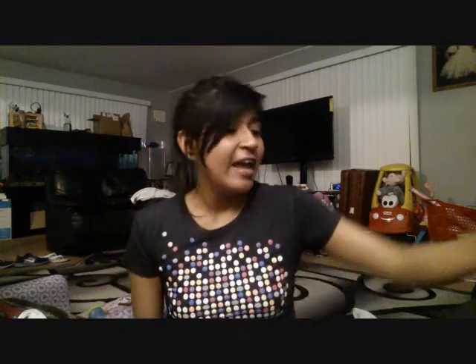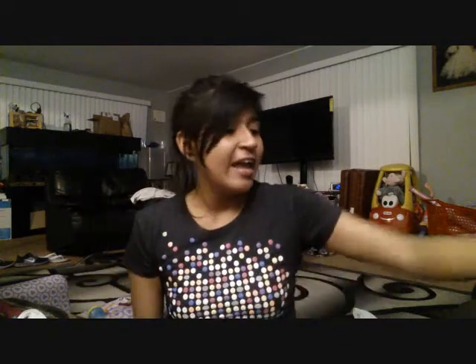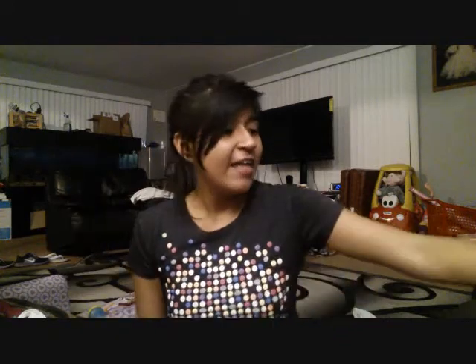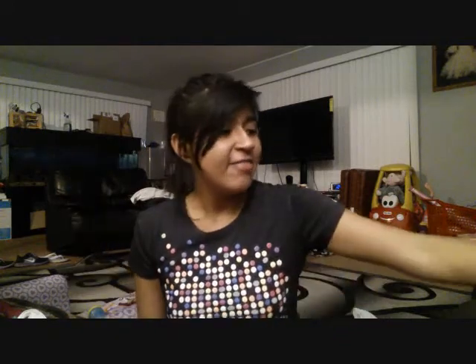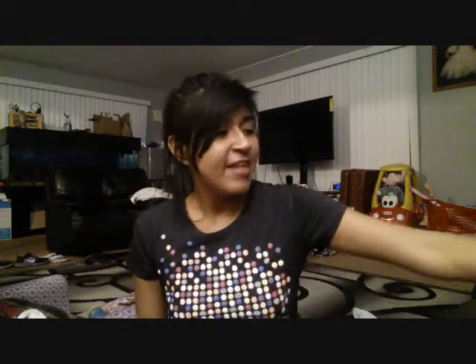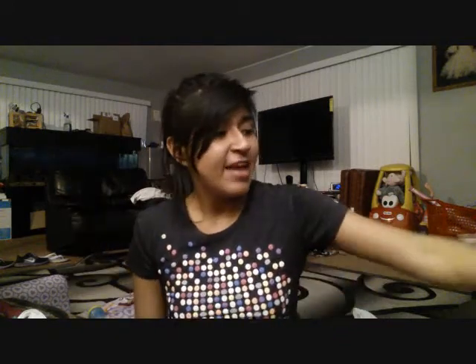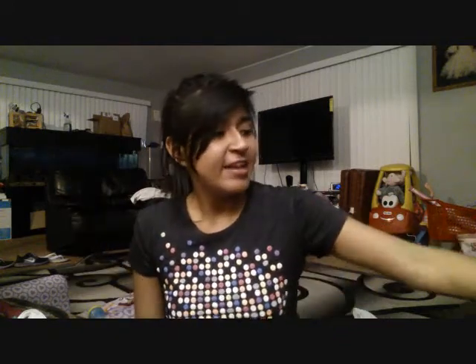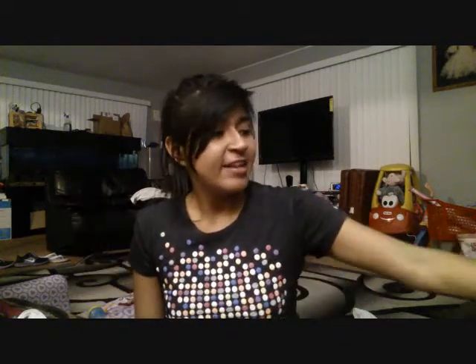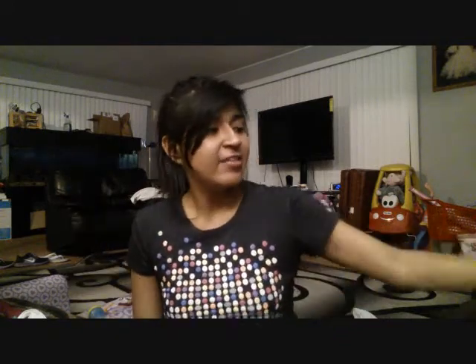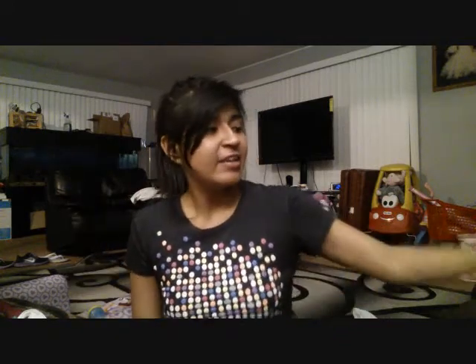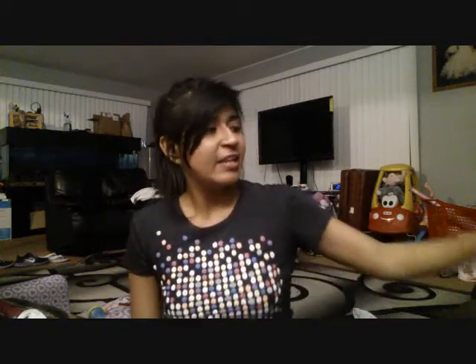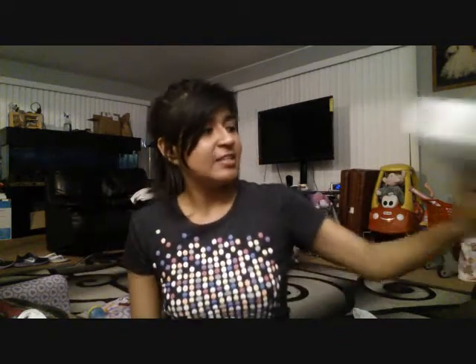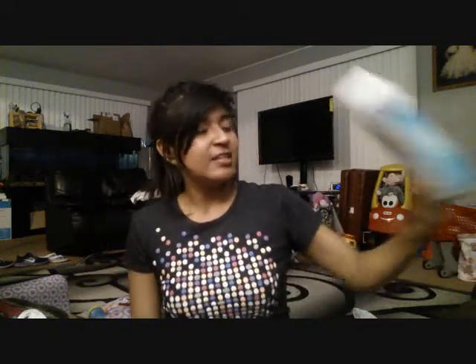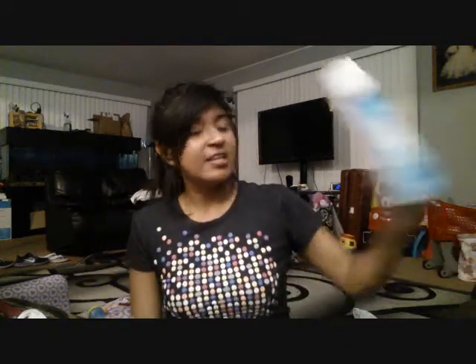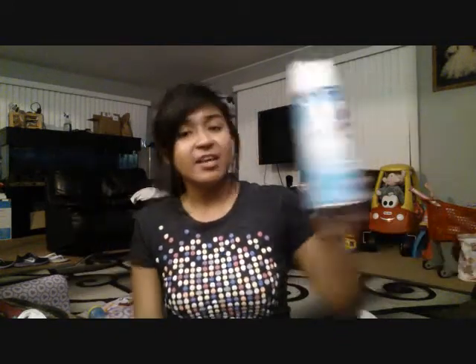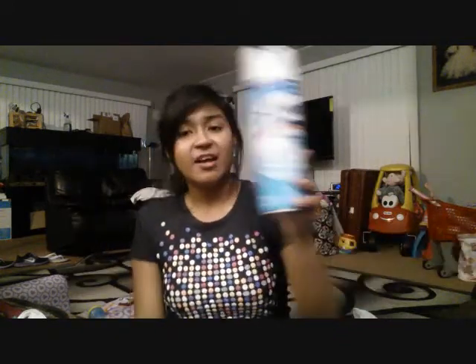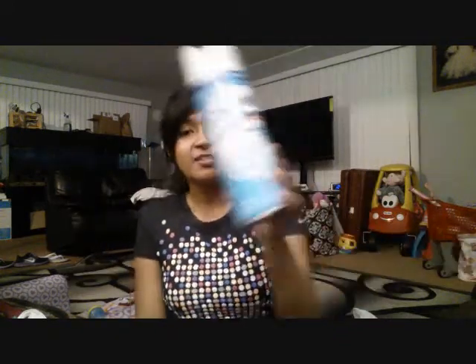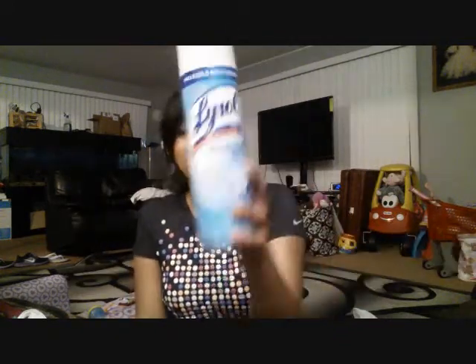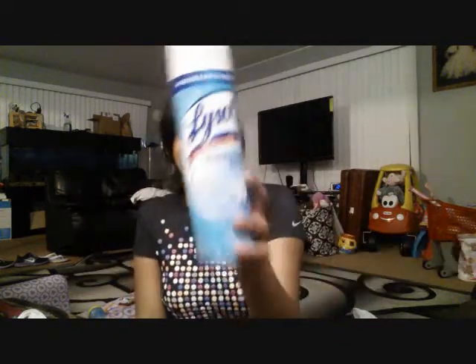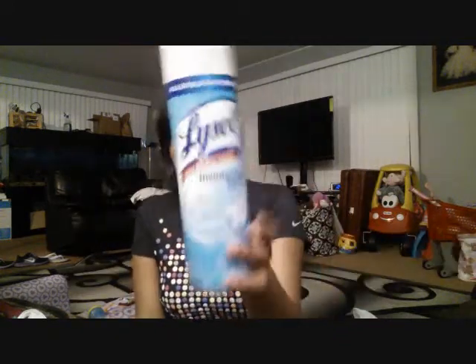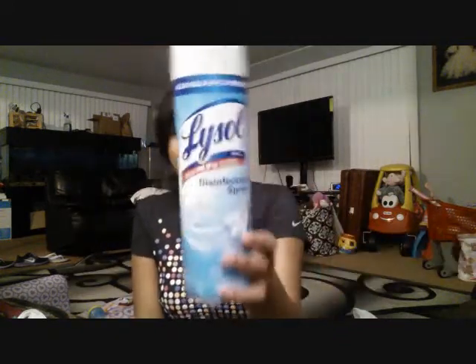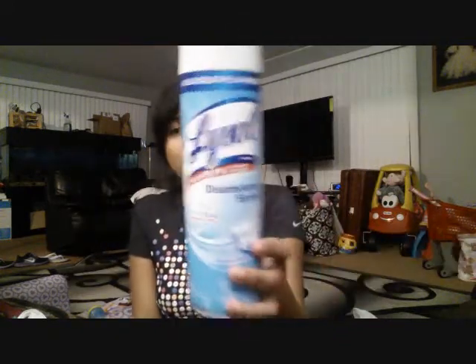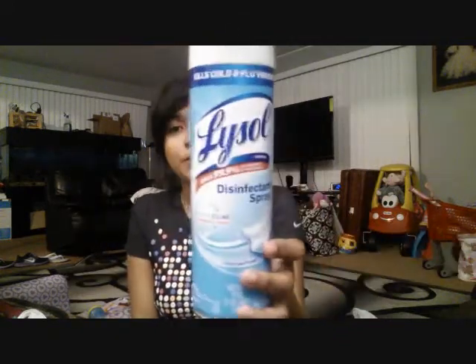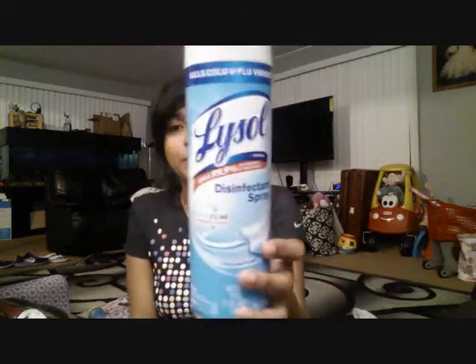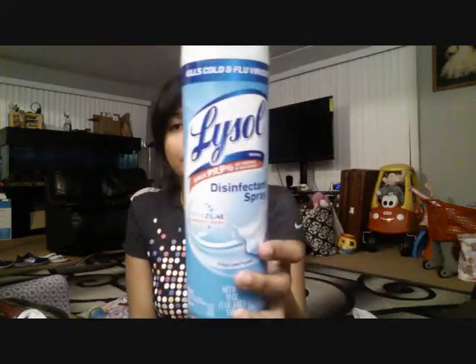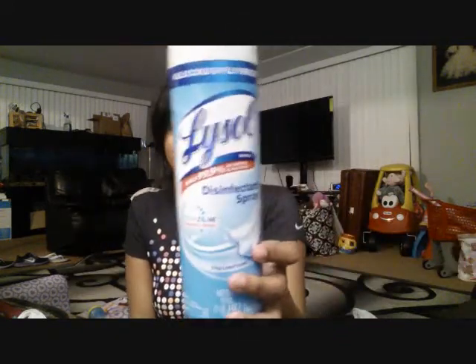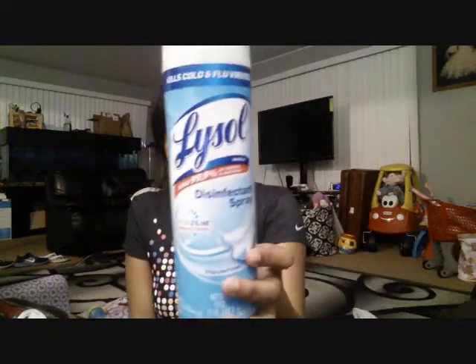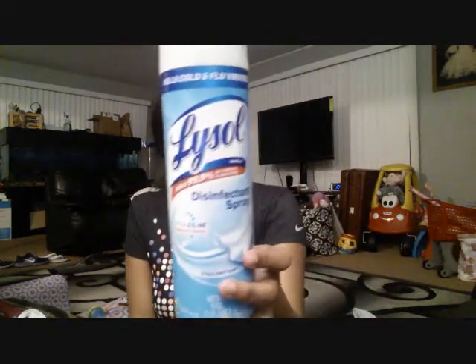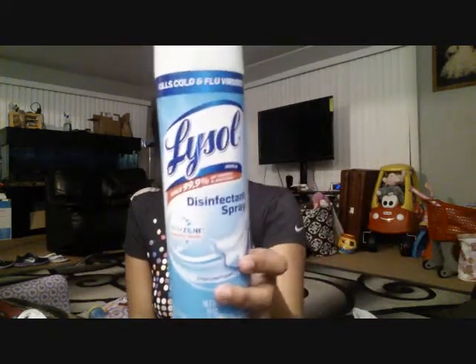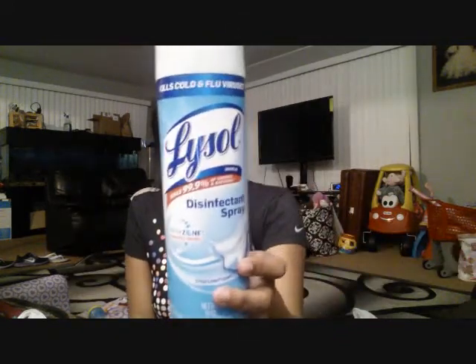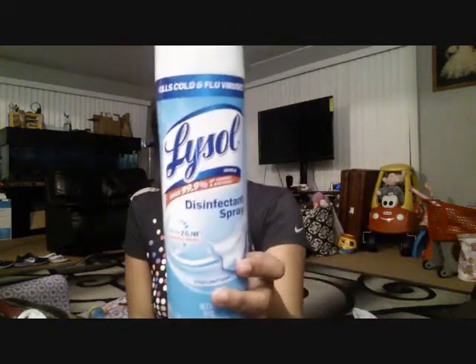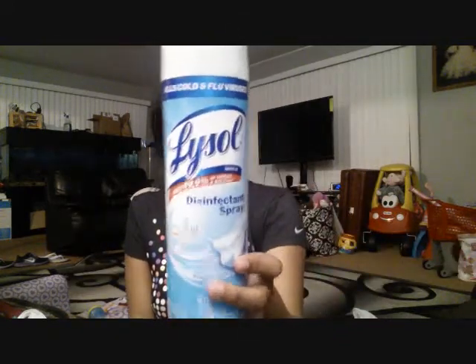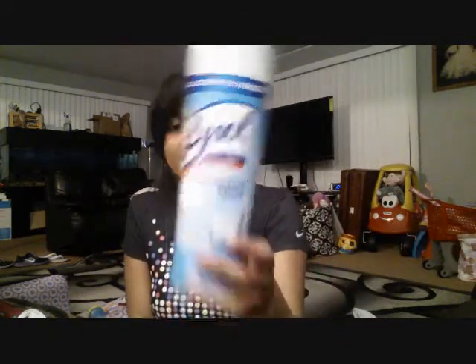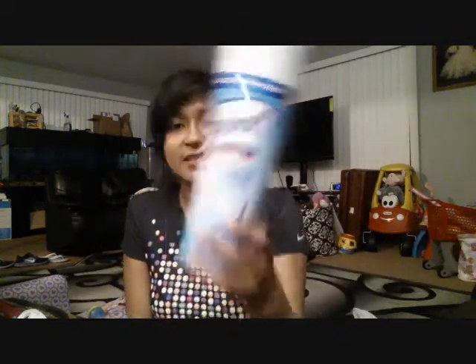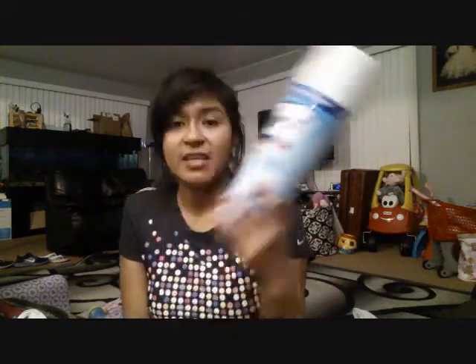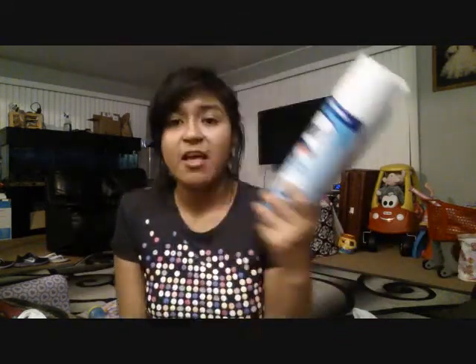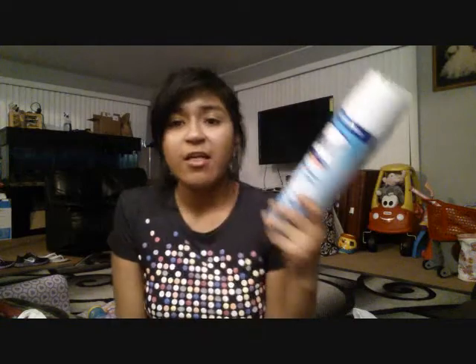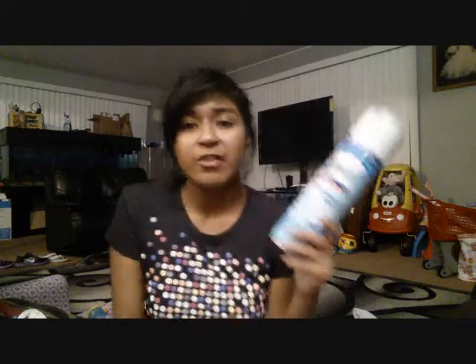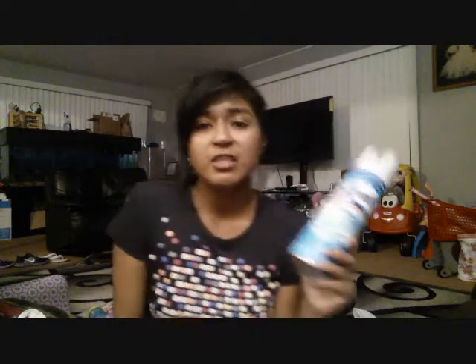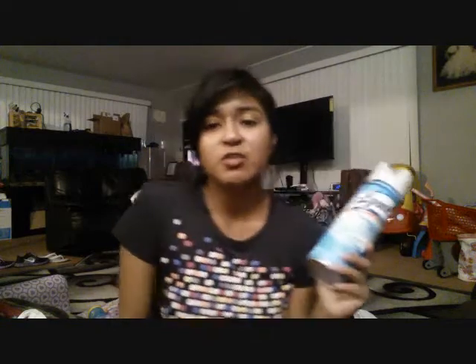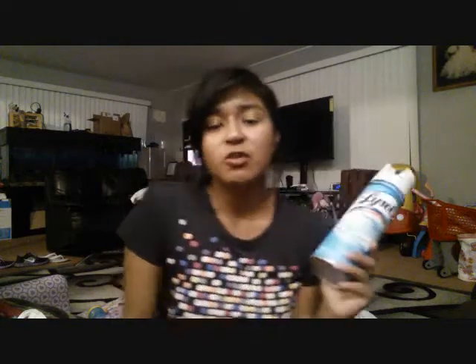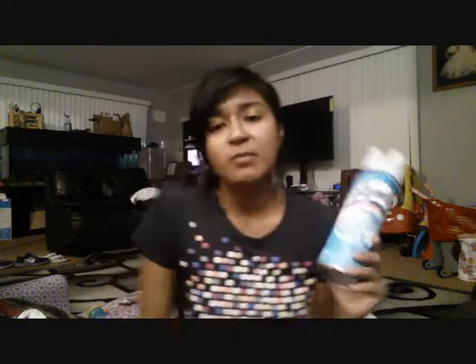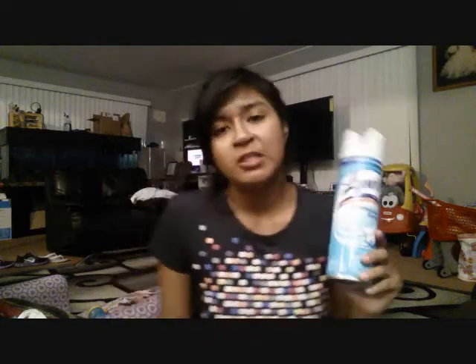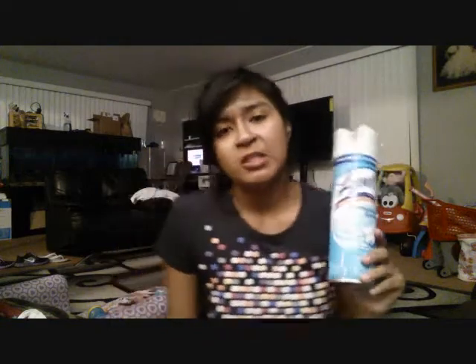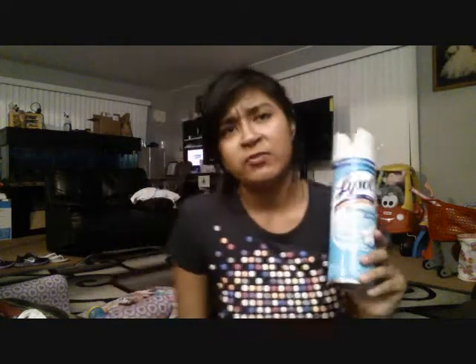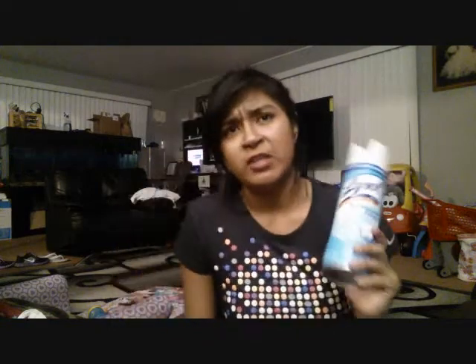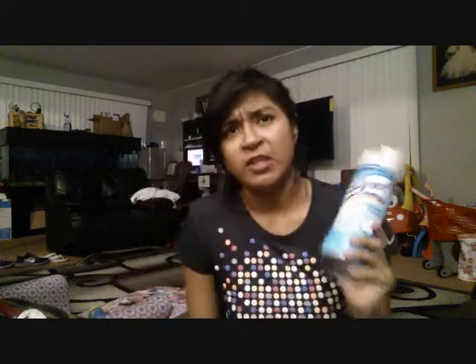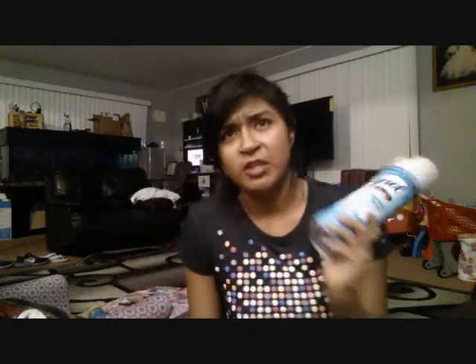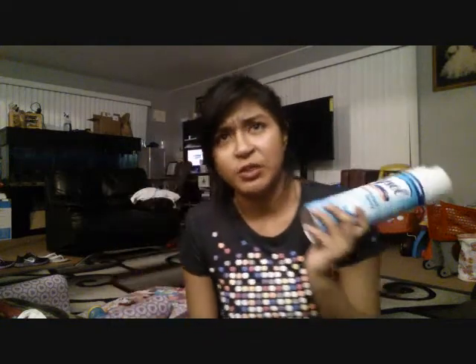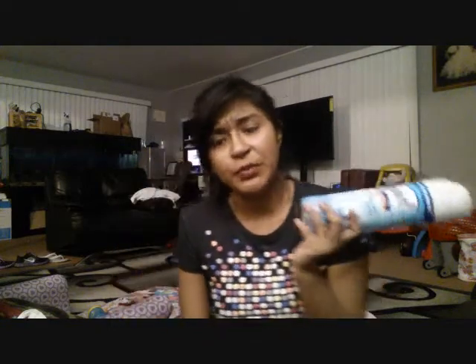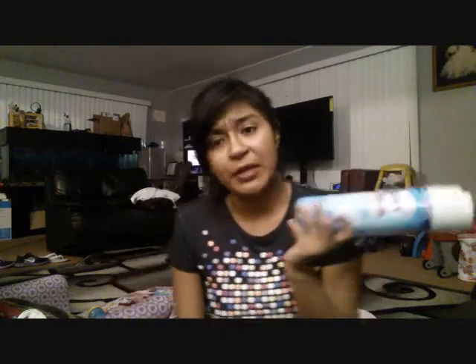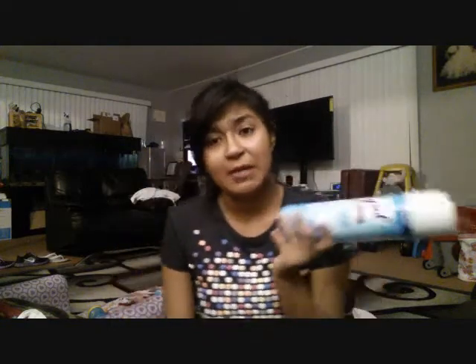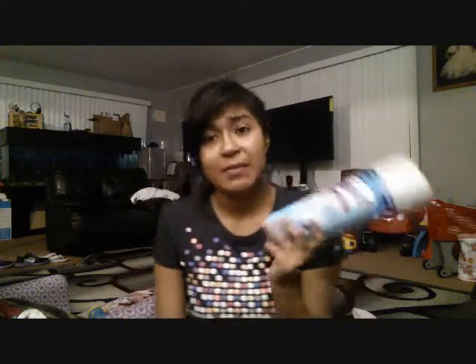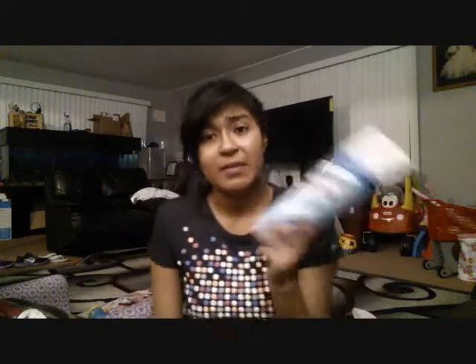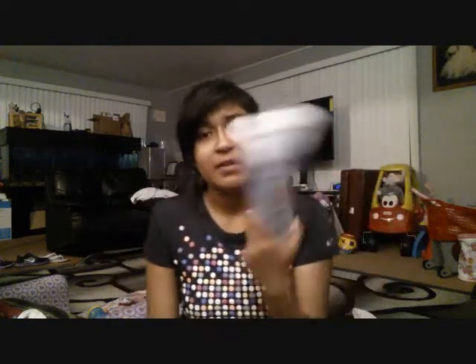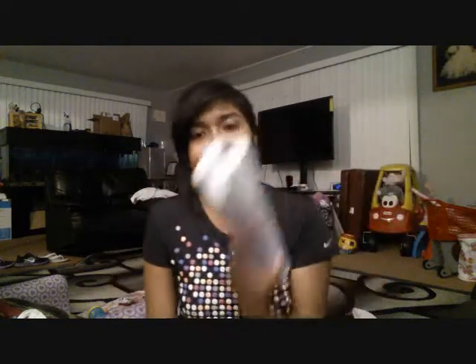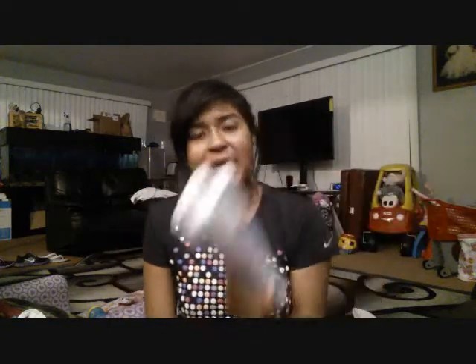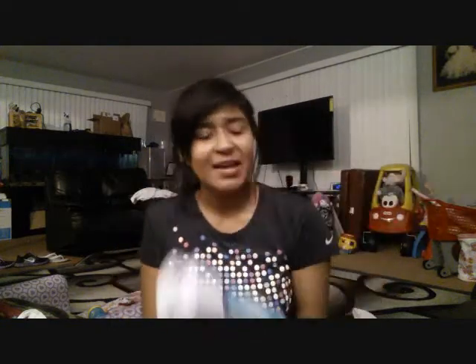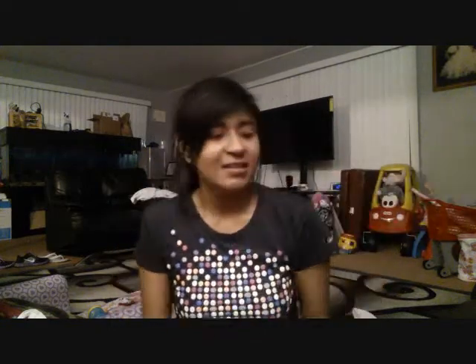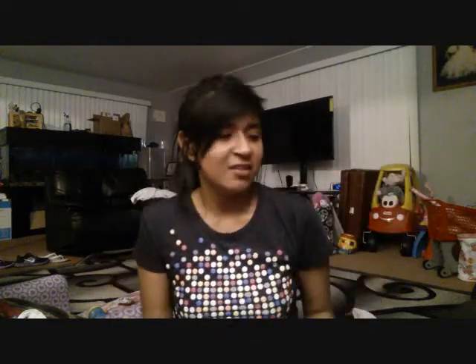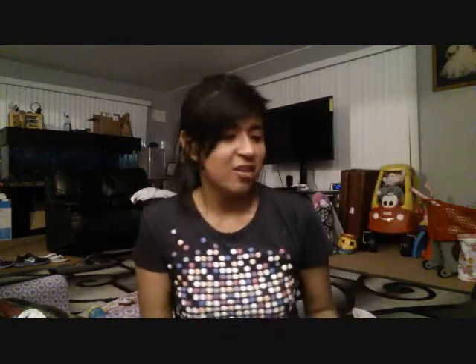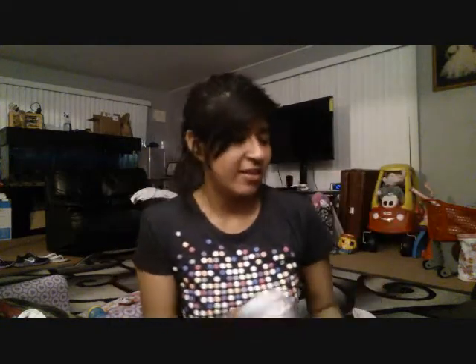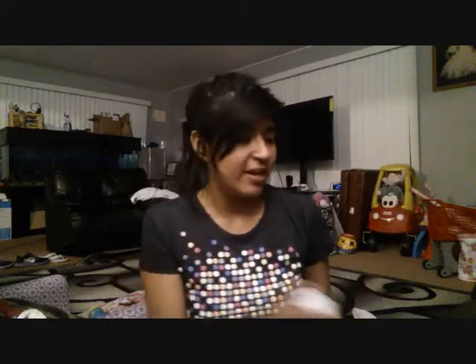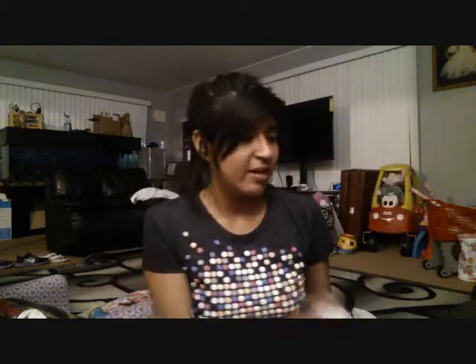The next thing I got is this Lysol Disinfectant. This is normally just for Donnie's crib and the beds and all that.